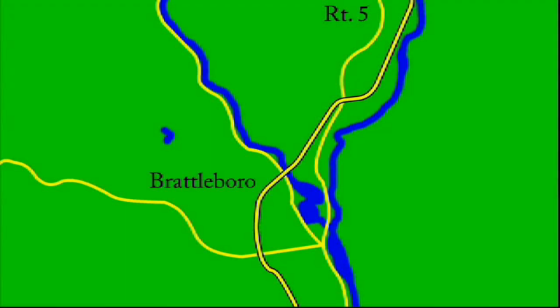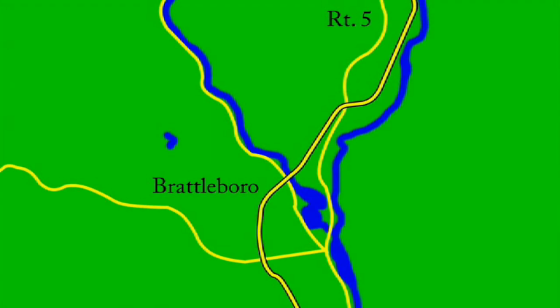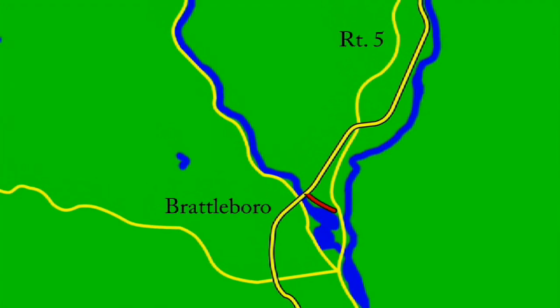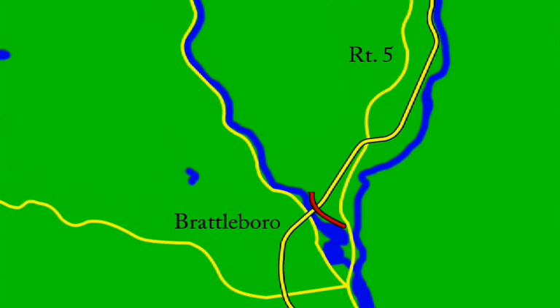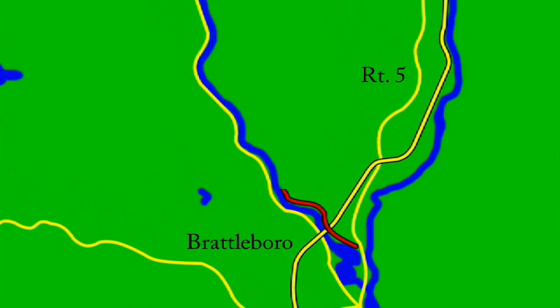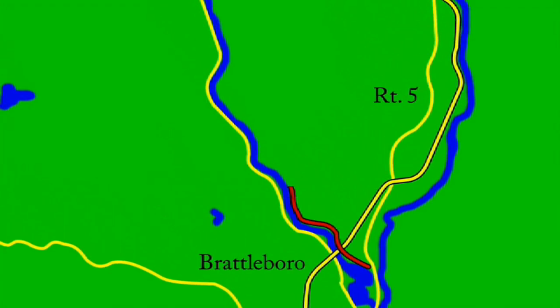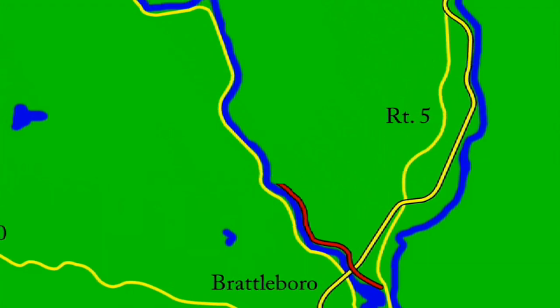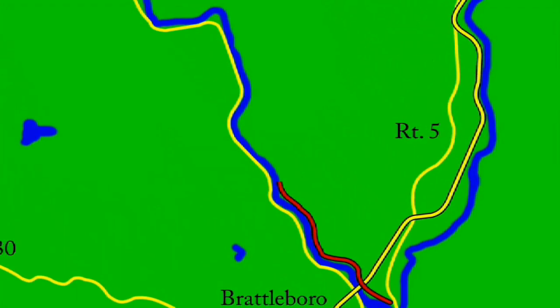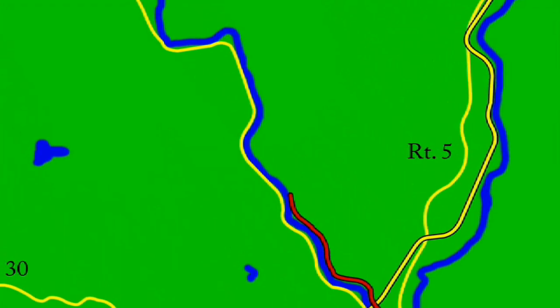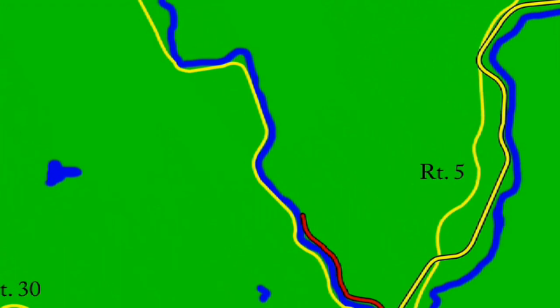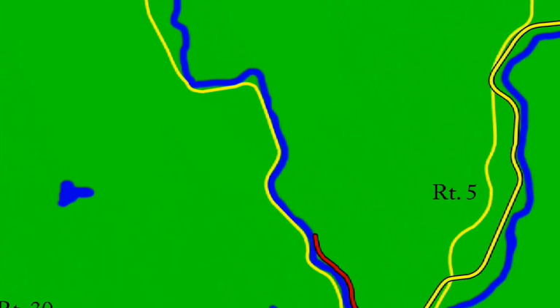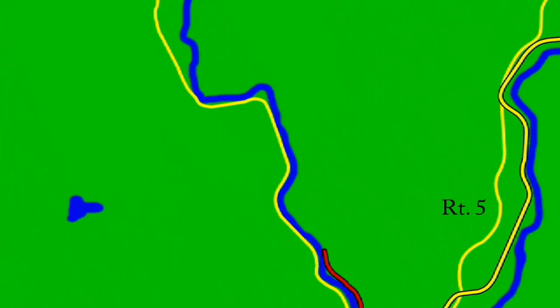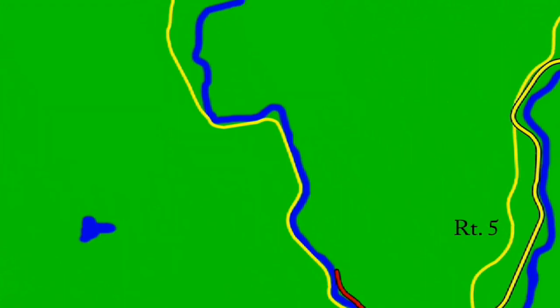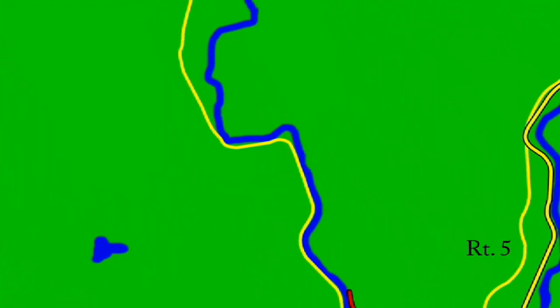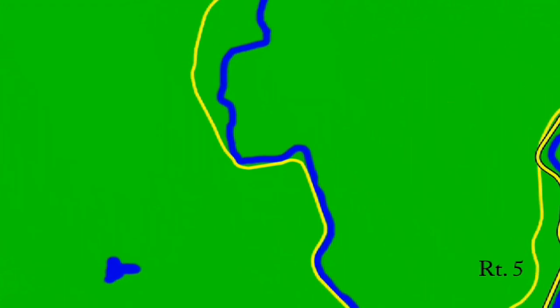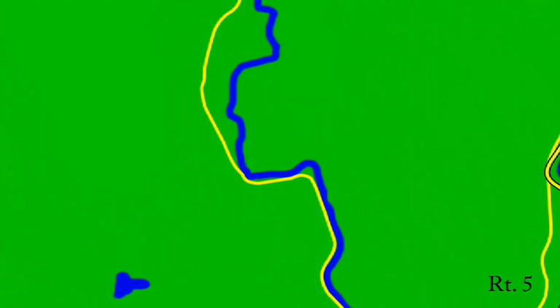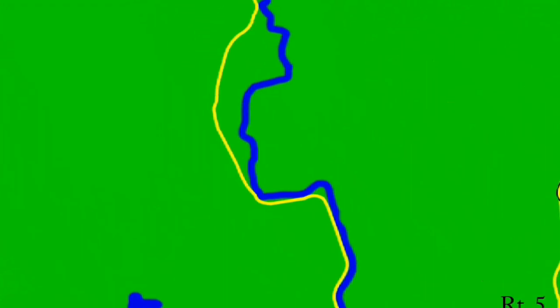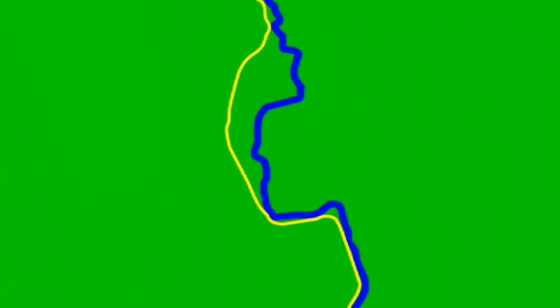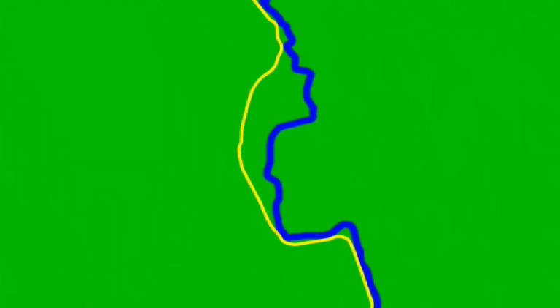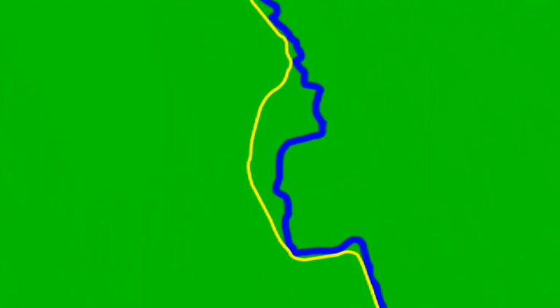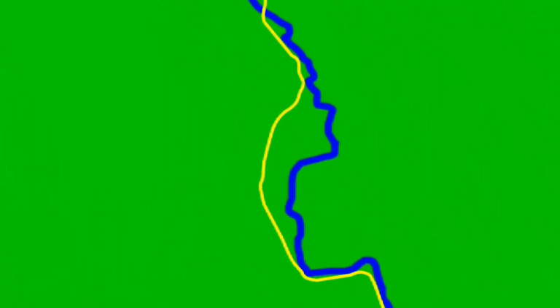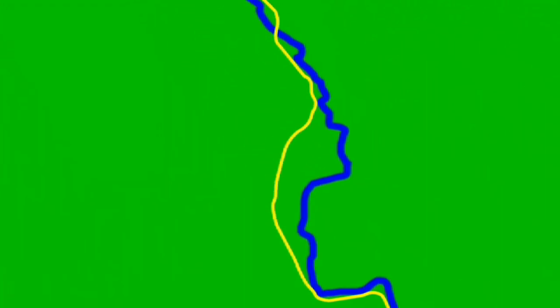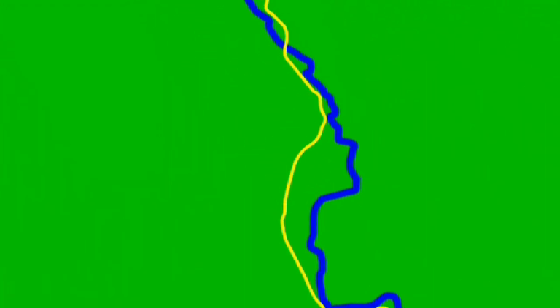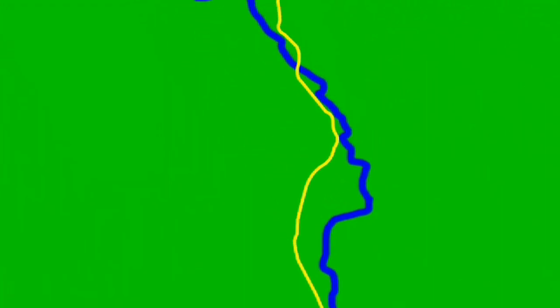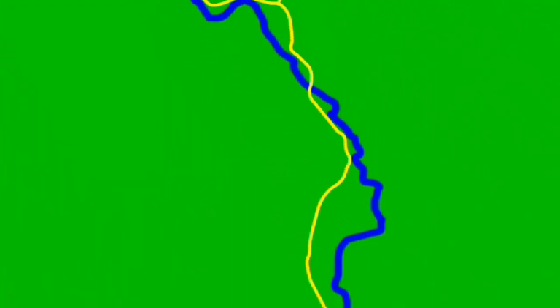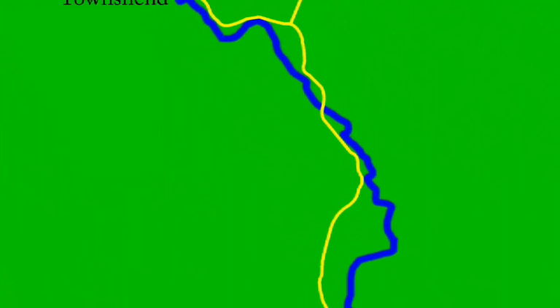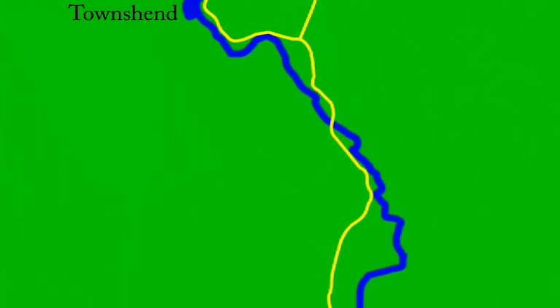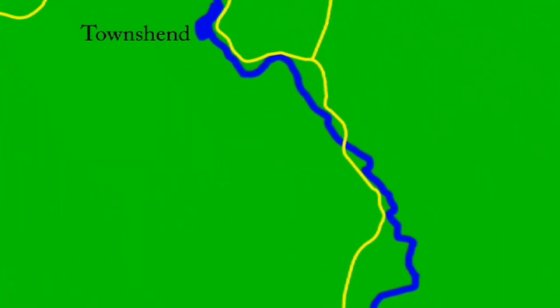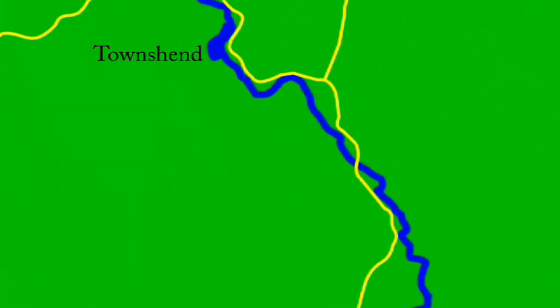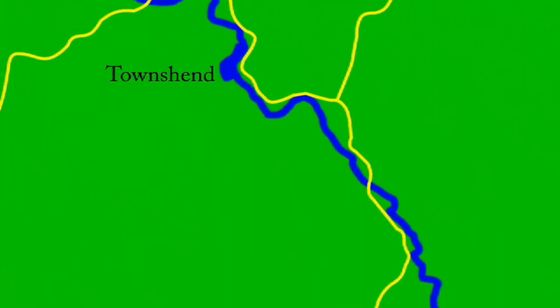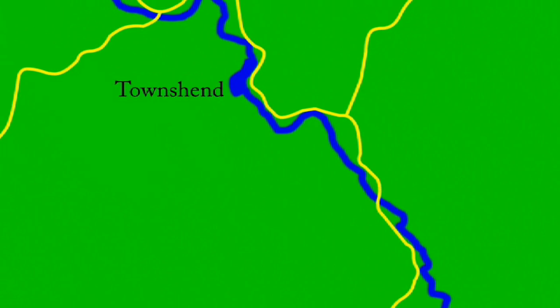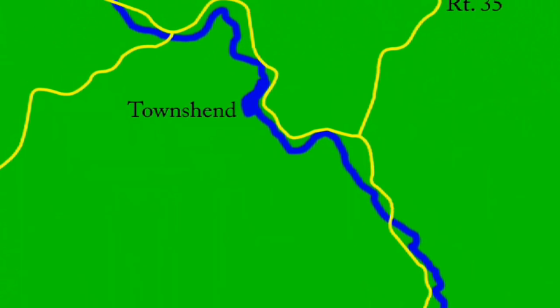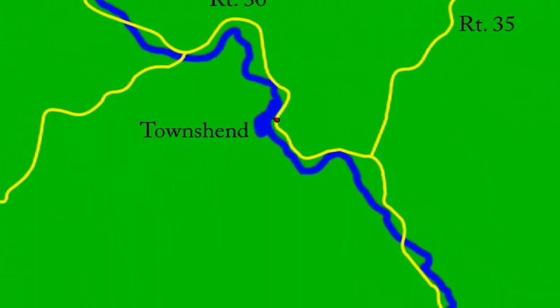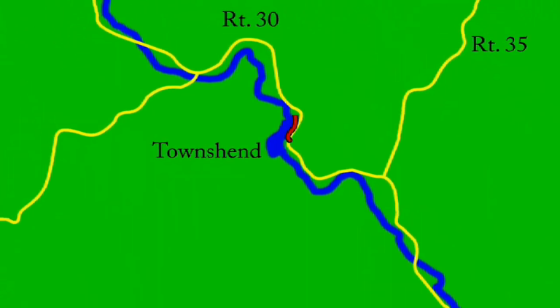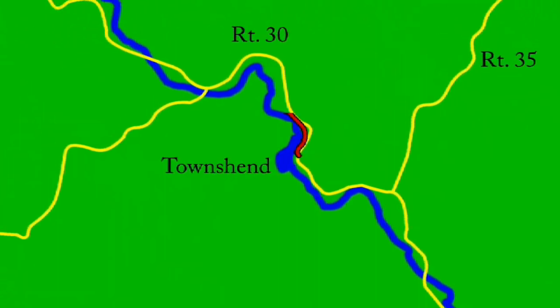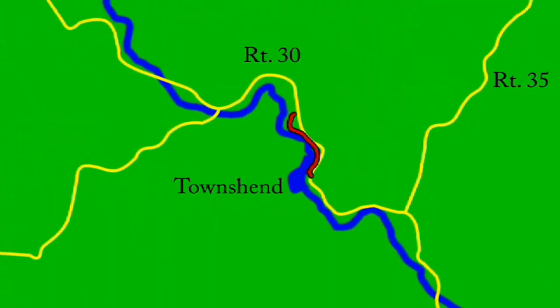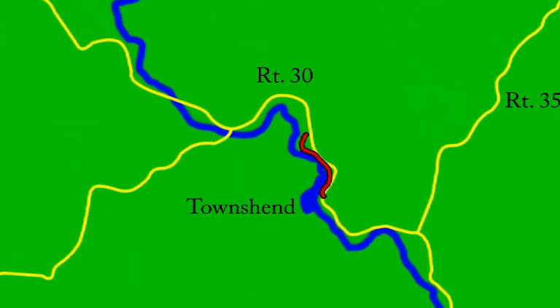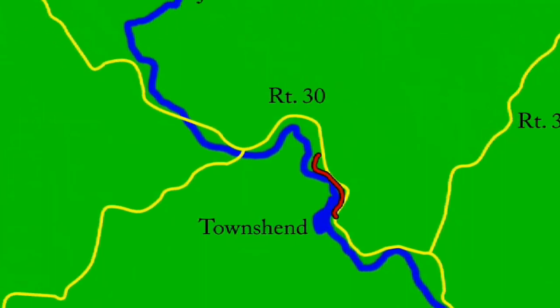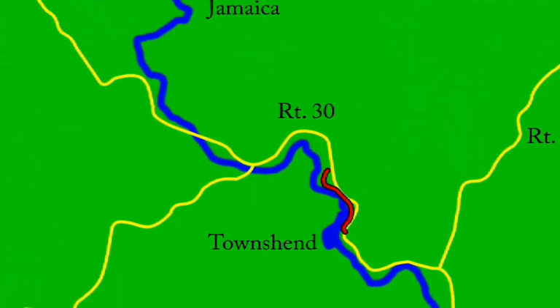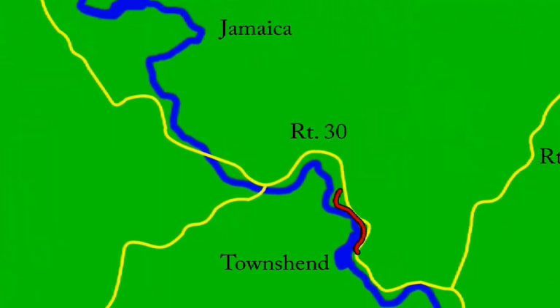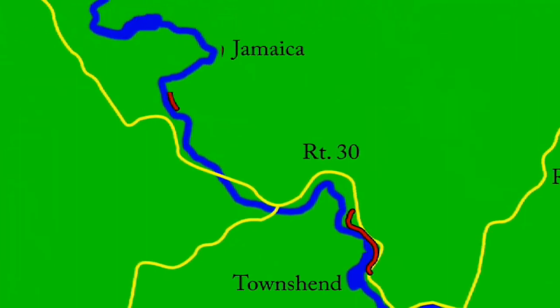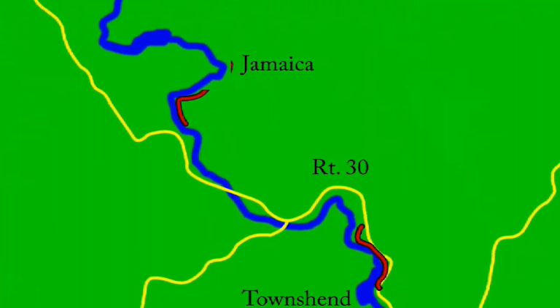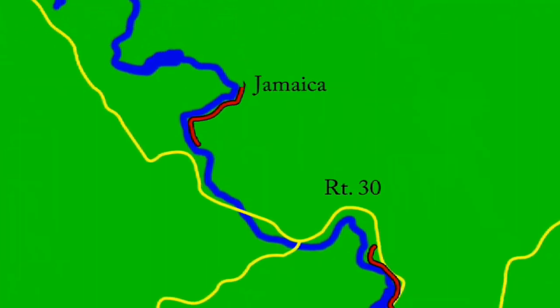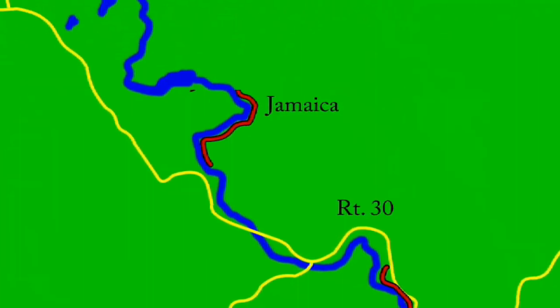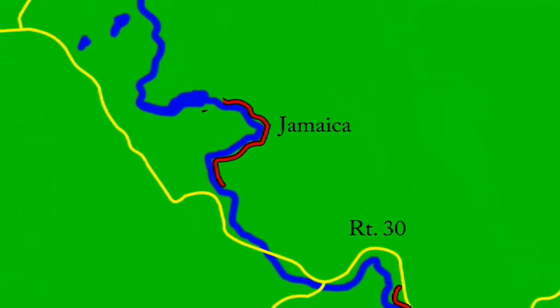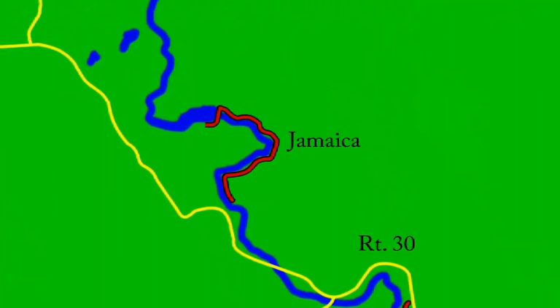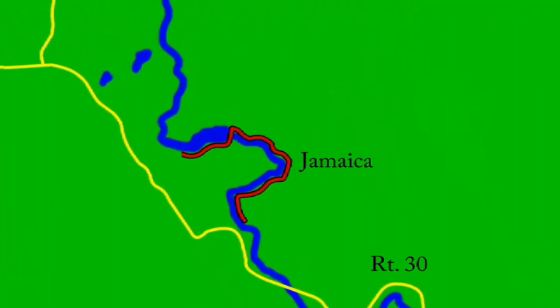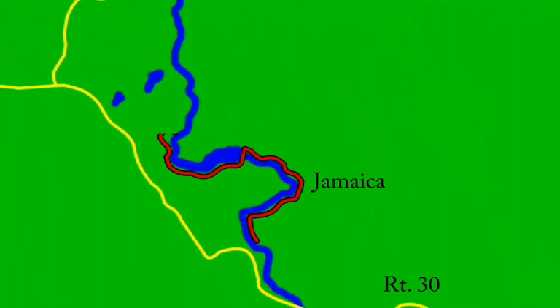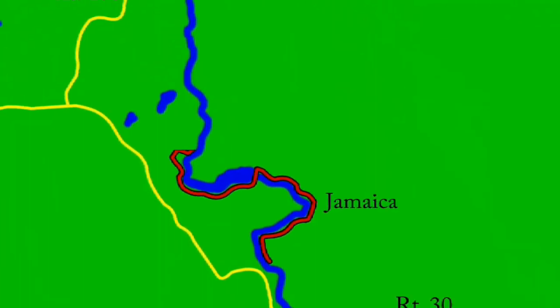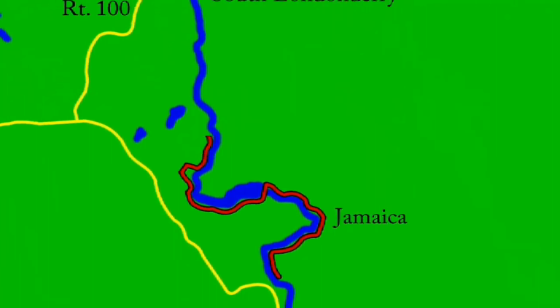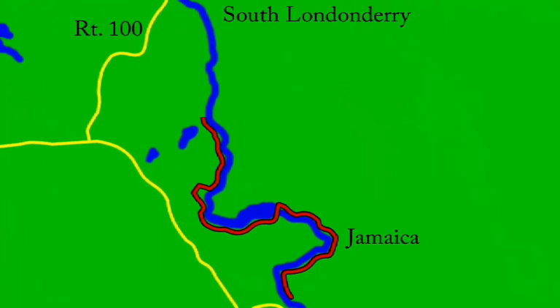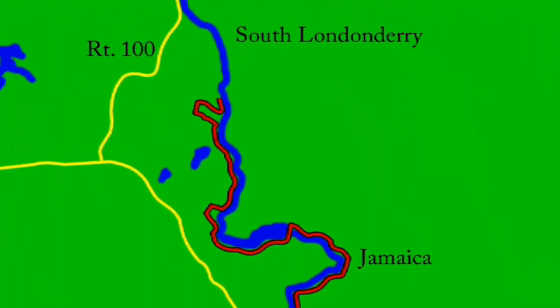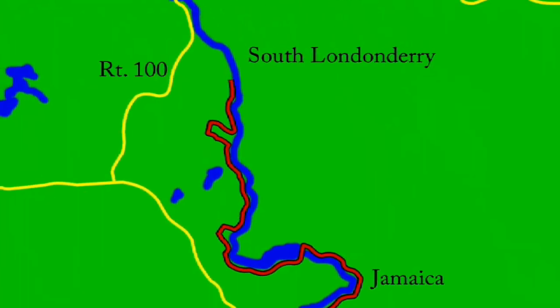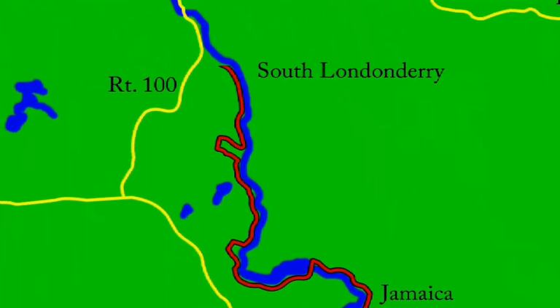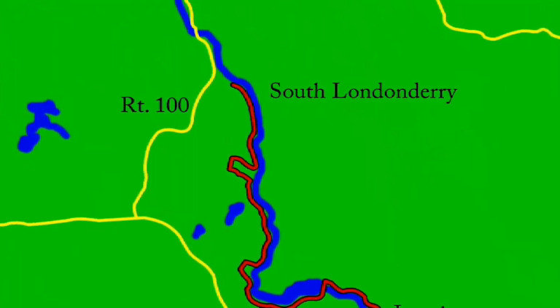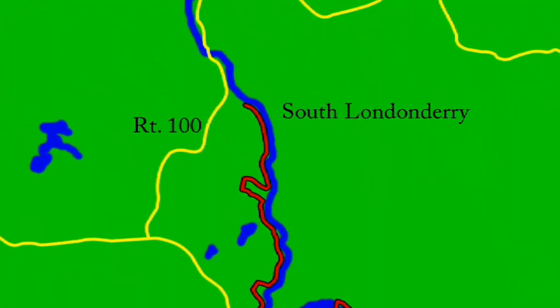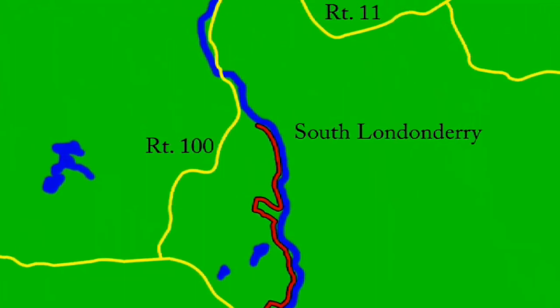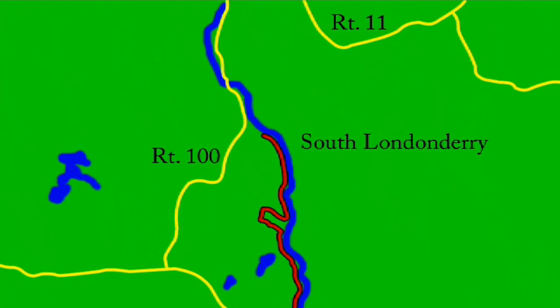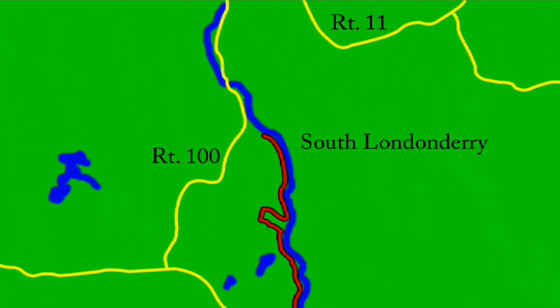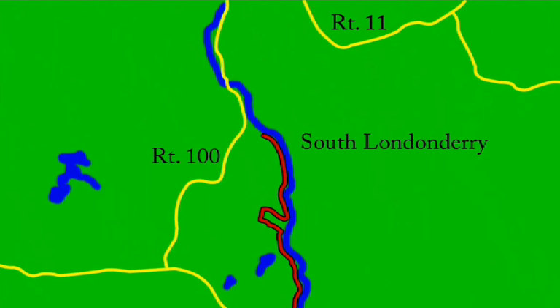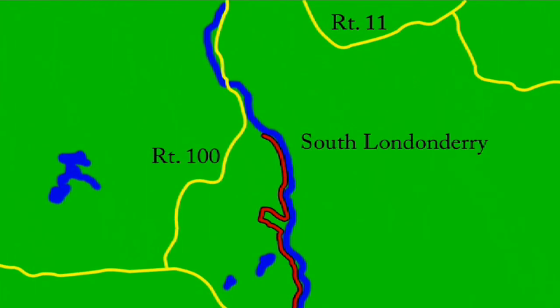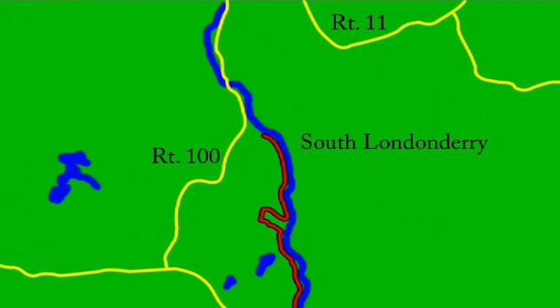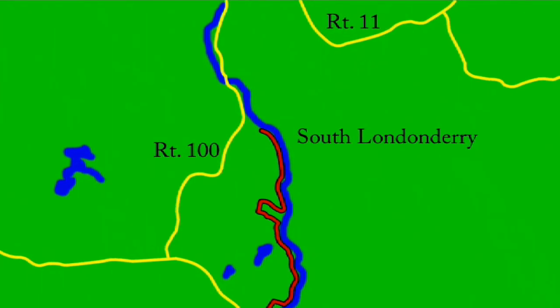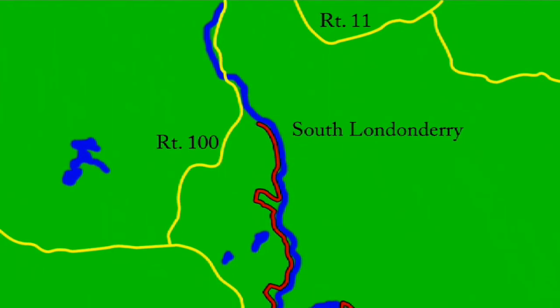The West River Trail is made up of three segments which lay on and near the old West River Railroad bed between Brattleboro and South Londonderry, Vermont.